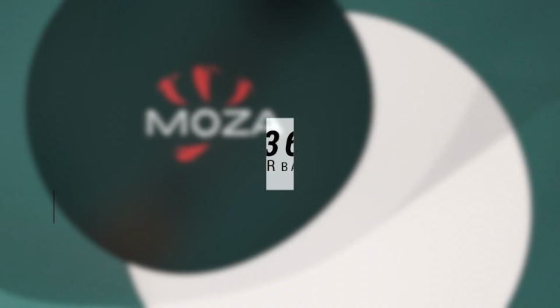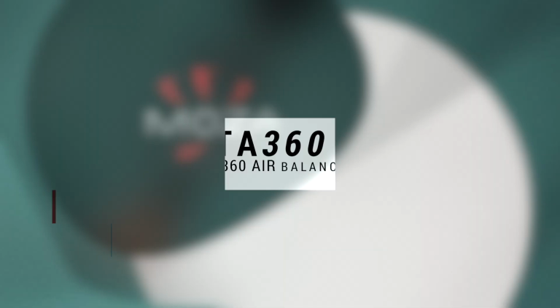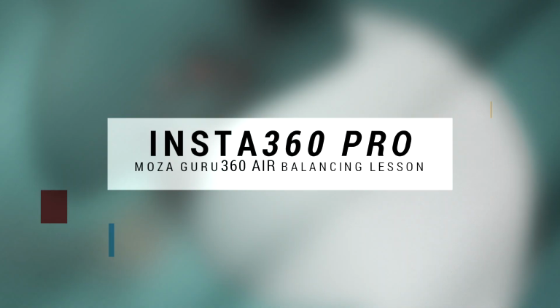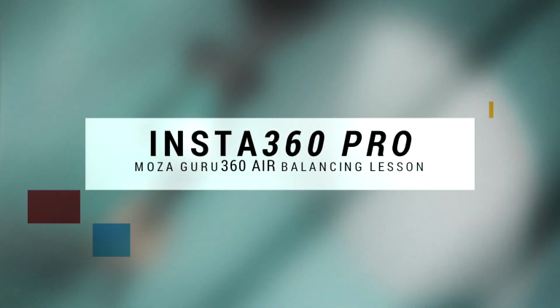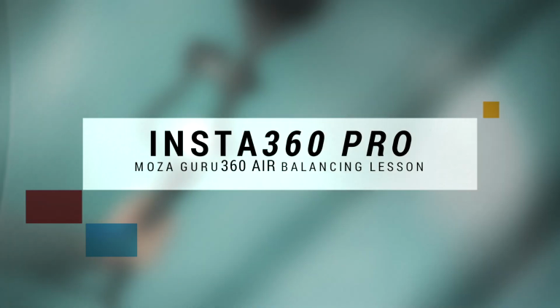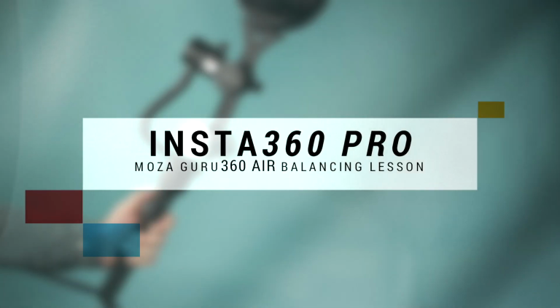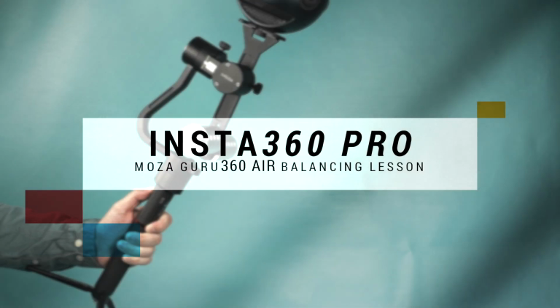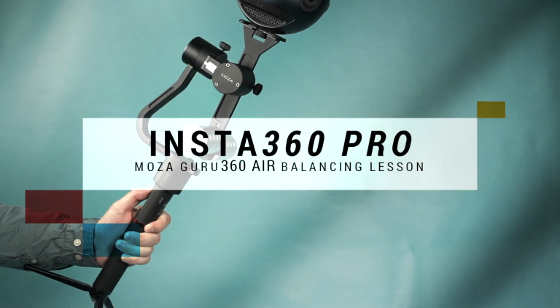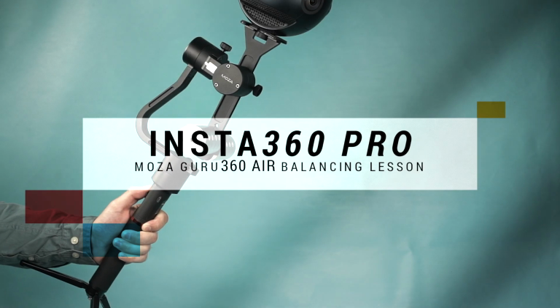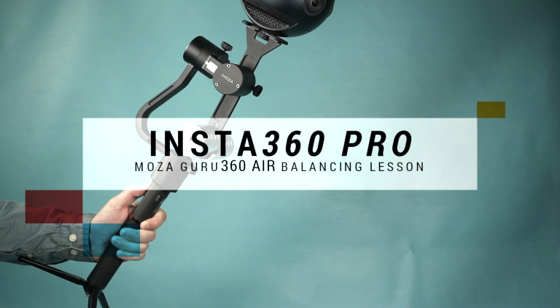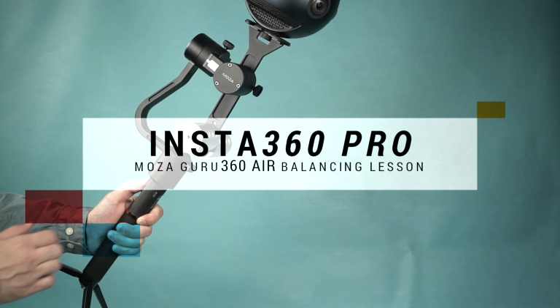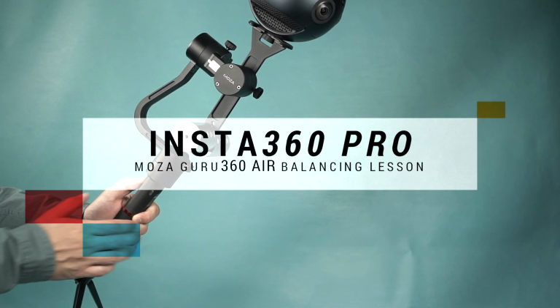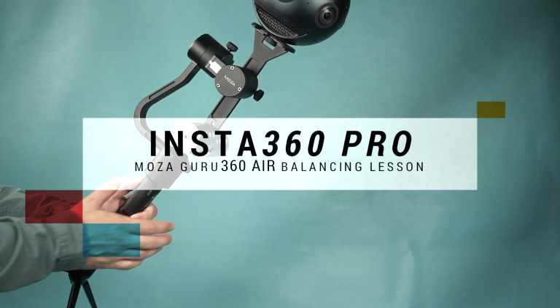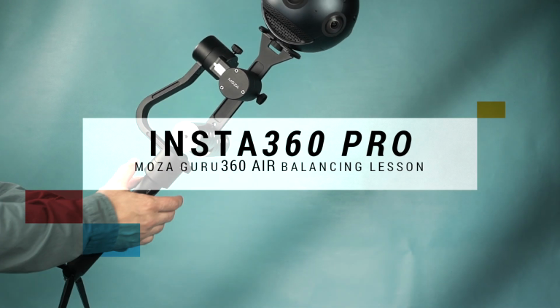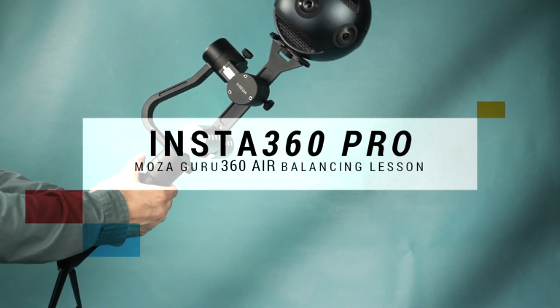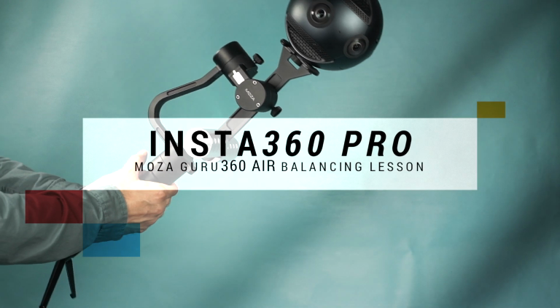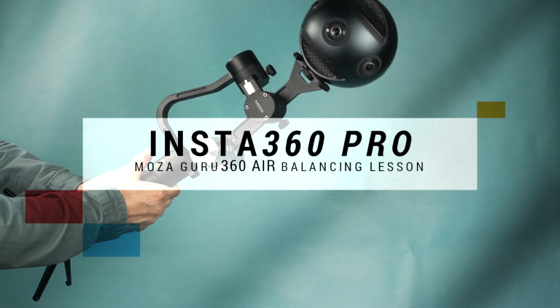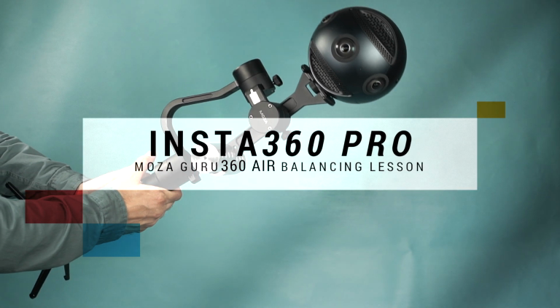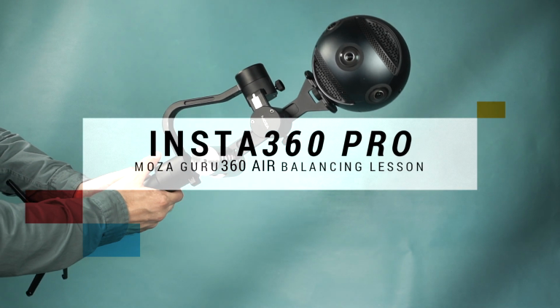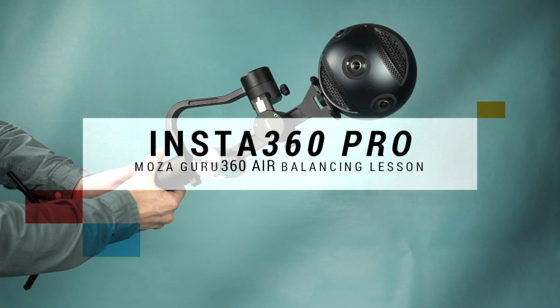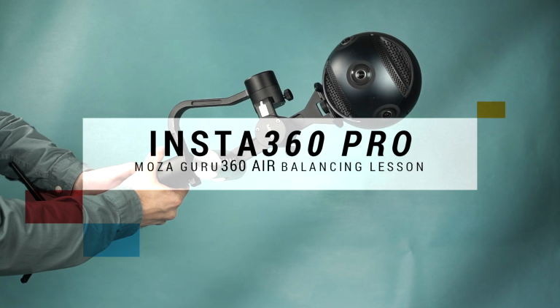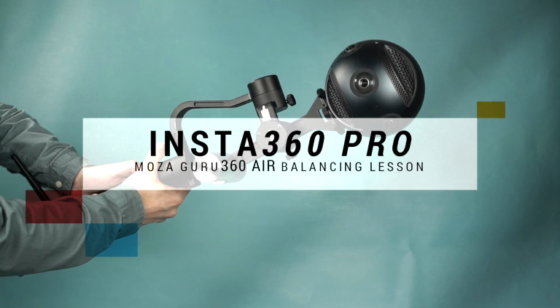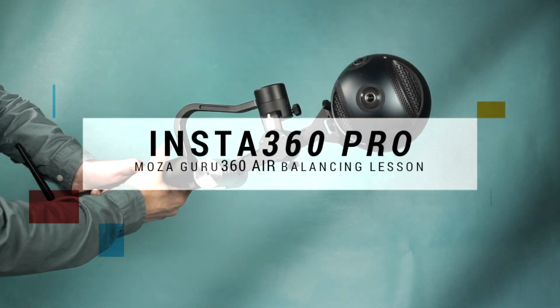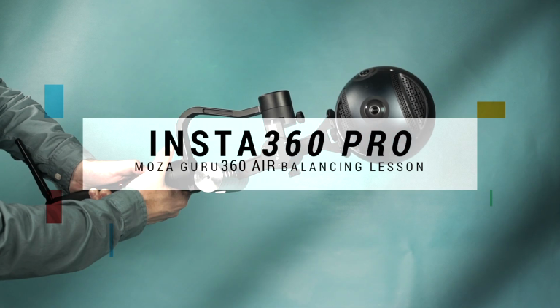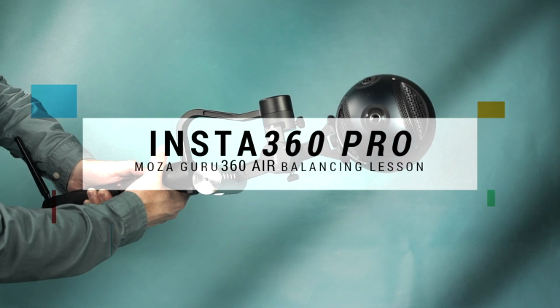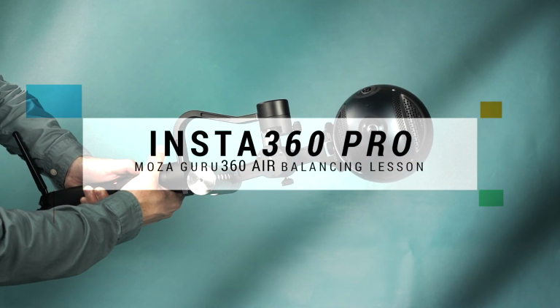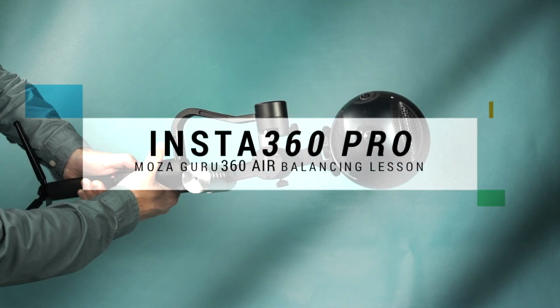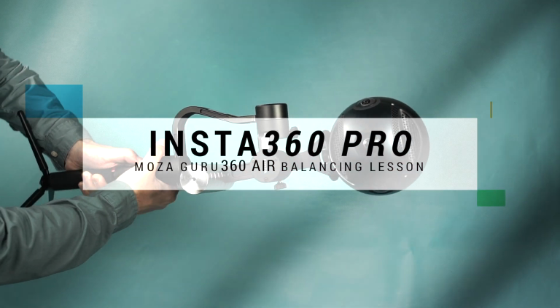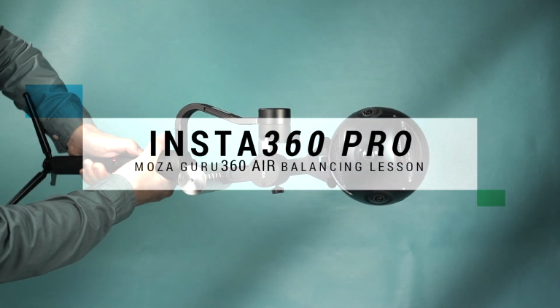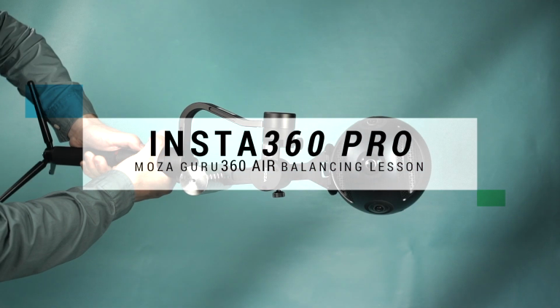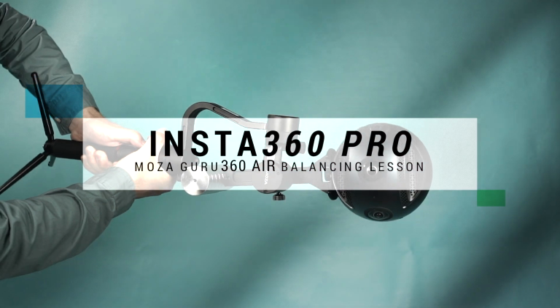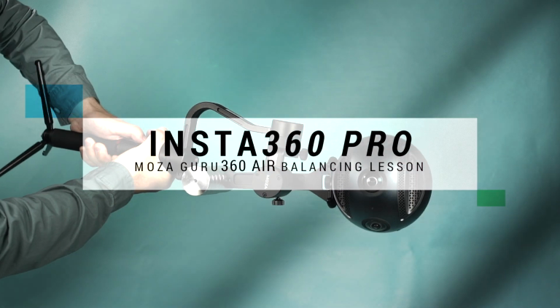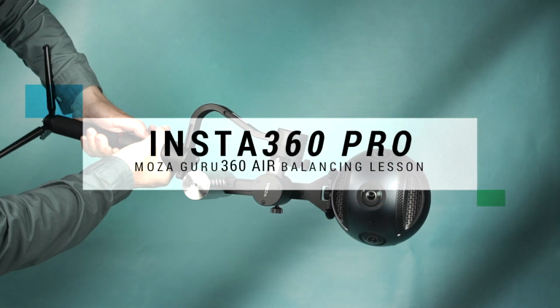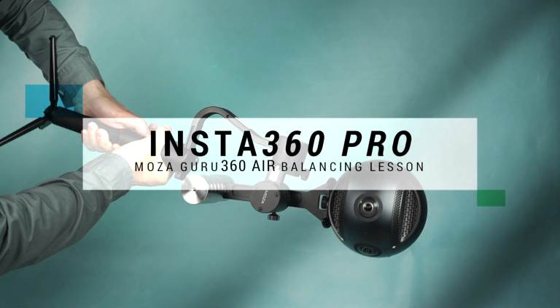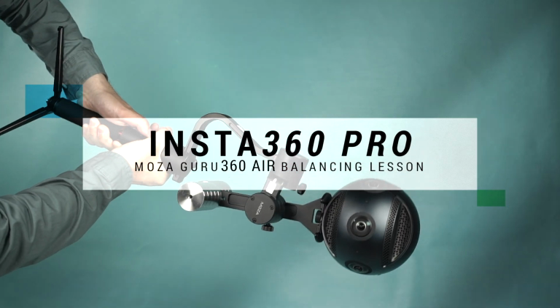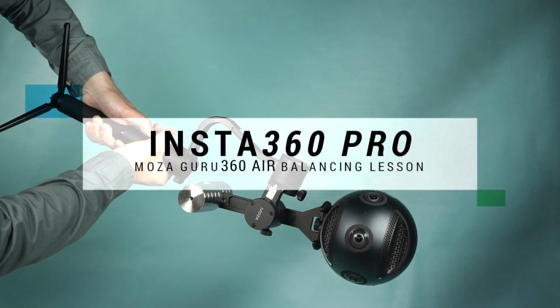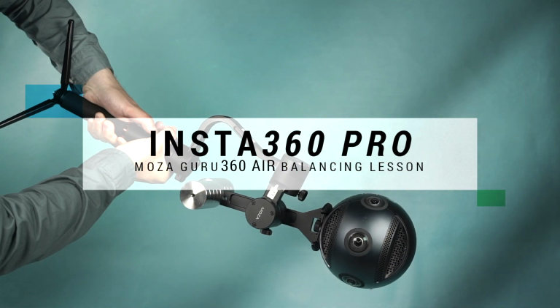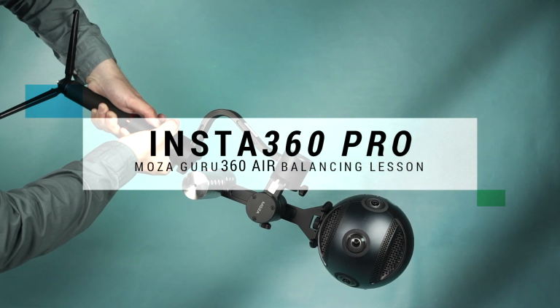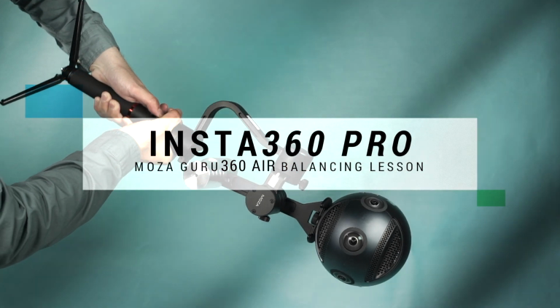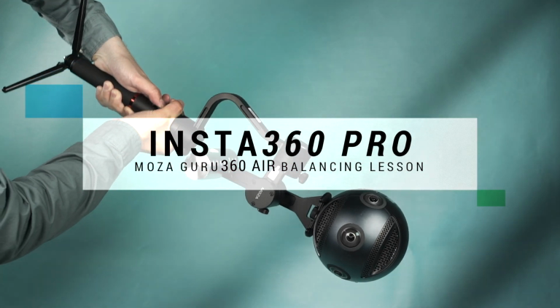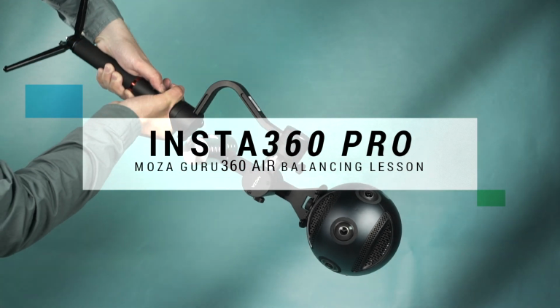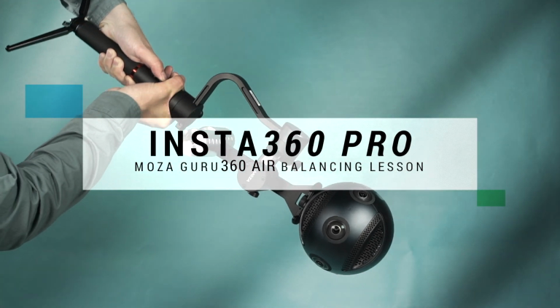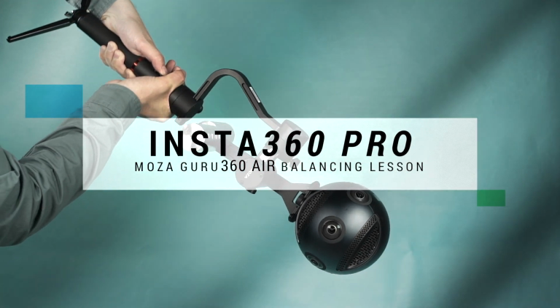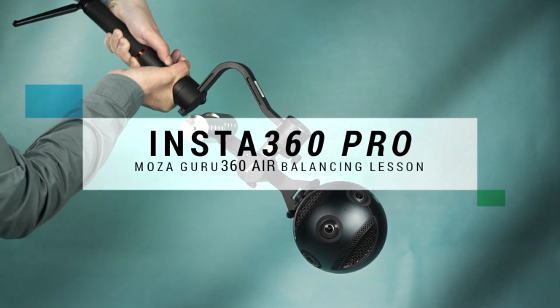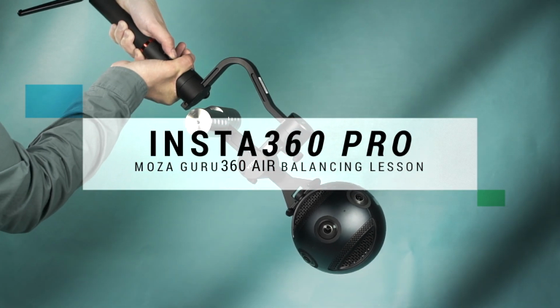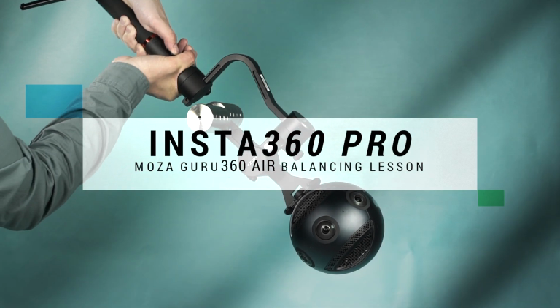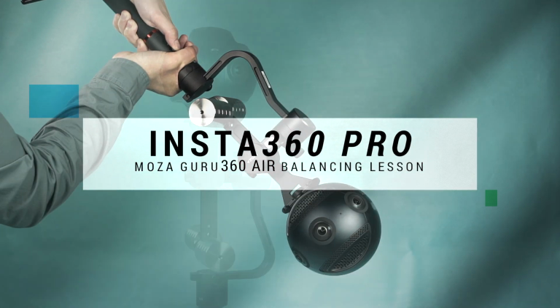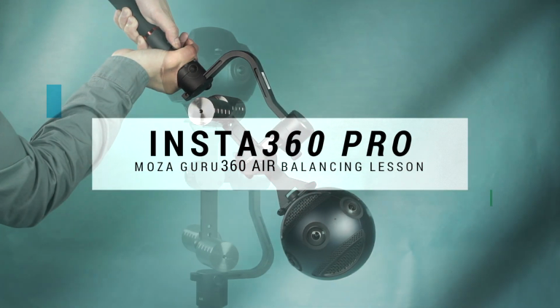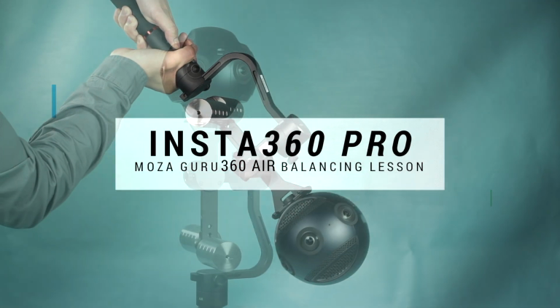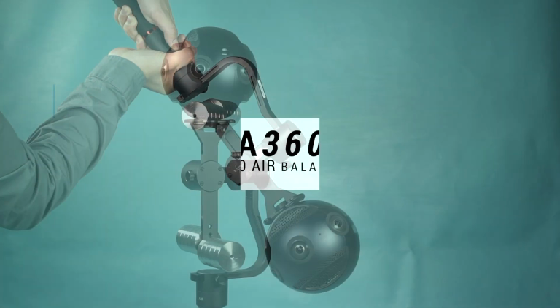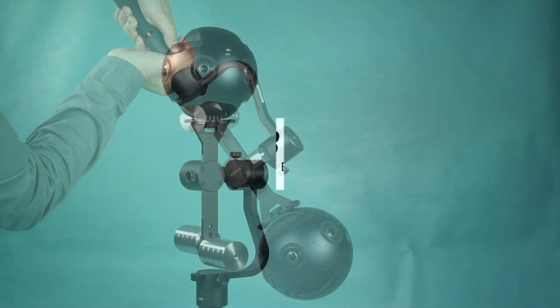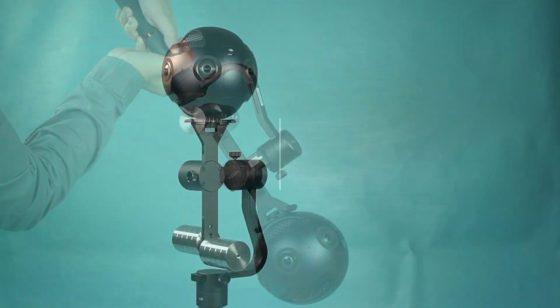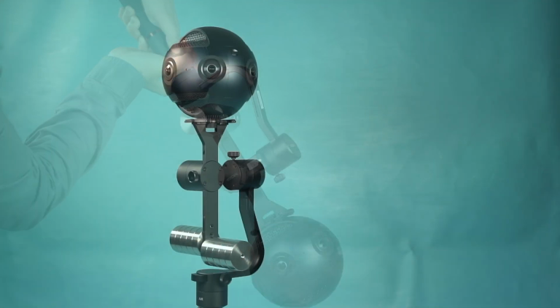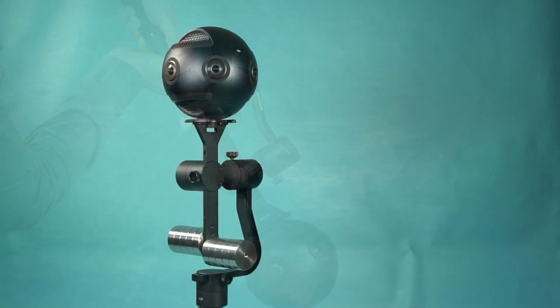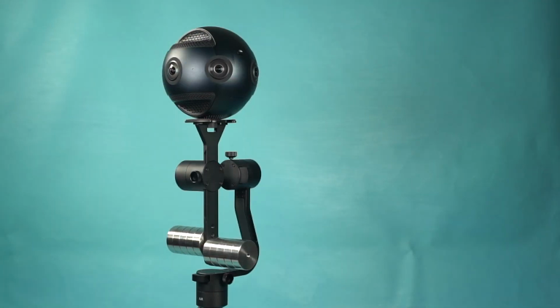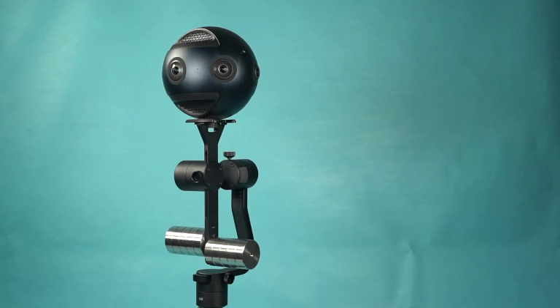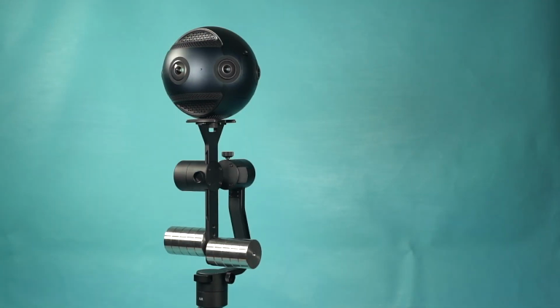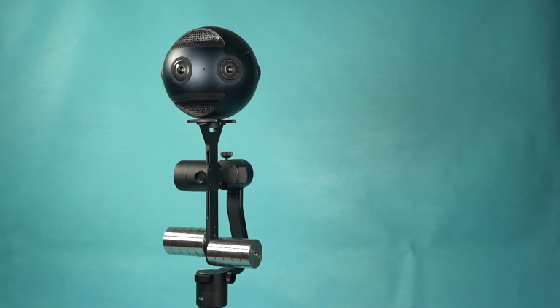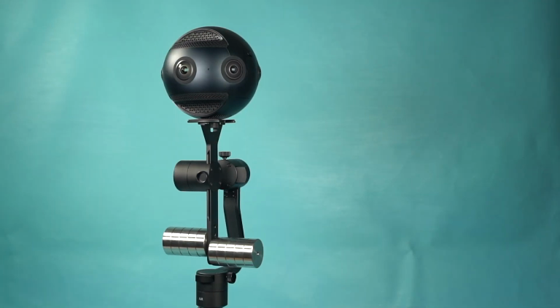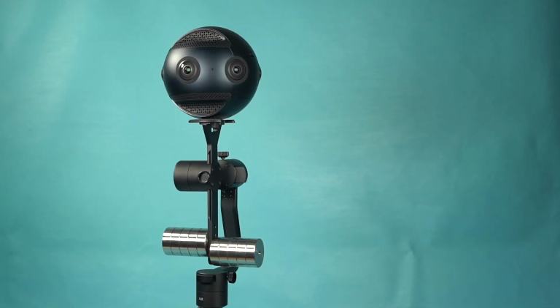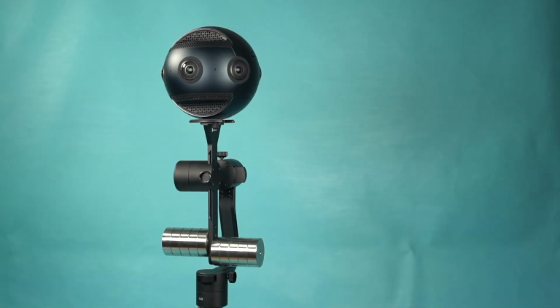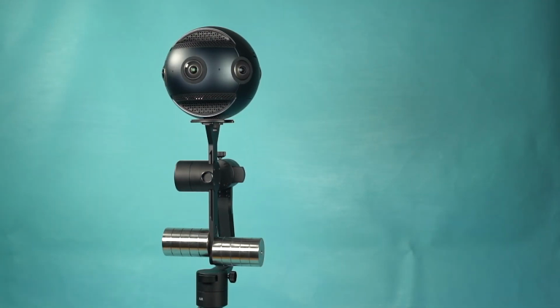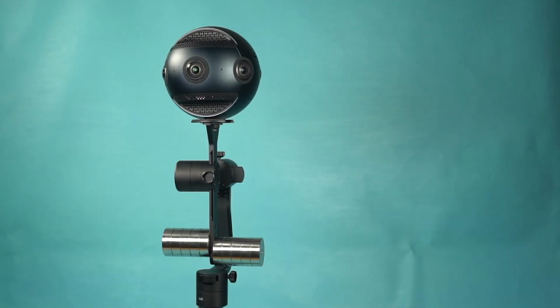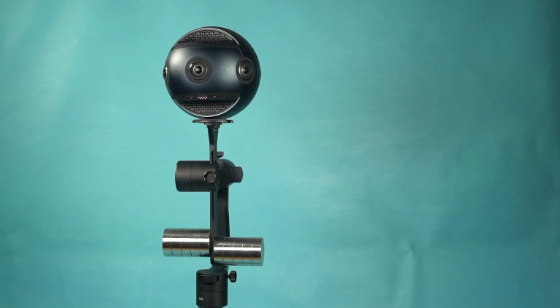Welcome to Gimbal Enlightenment with the Moza Guru 360 Air. This video covers balancing and setup for the Insta360 Pro.